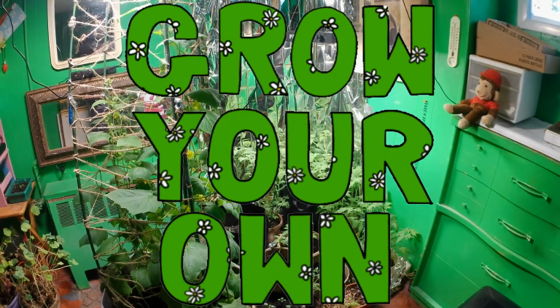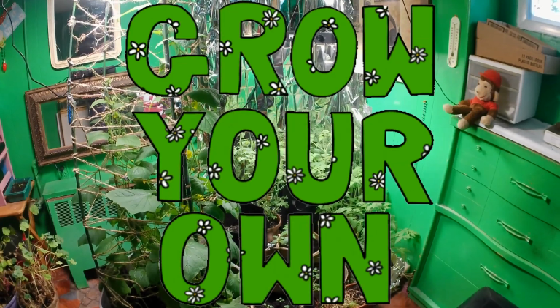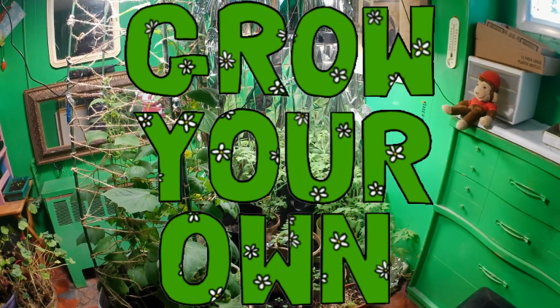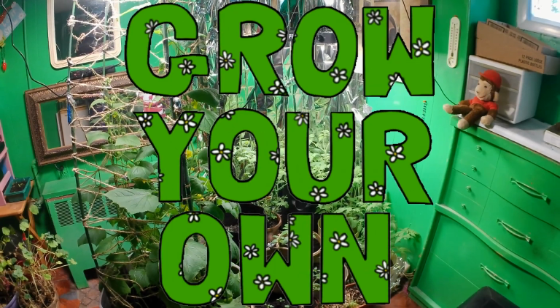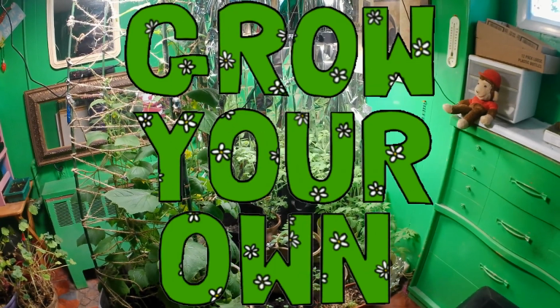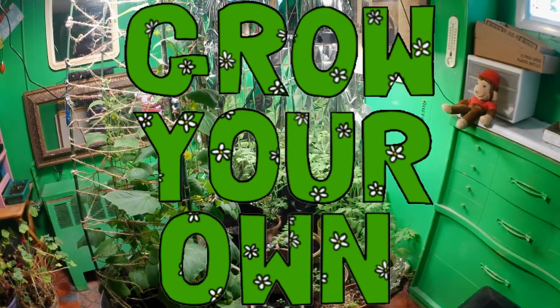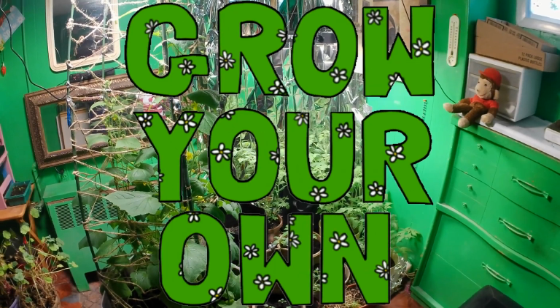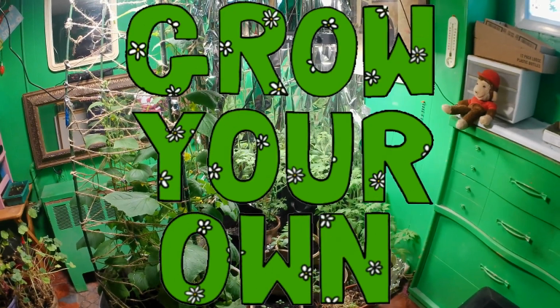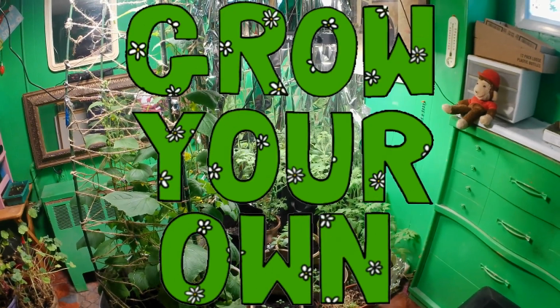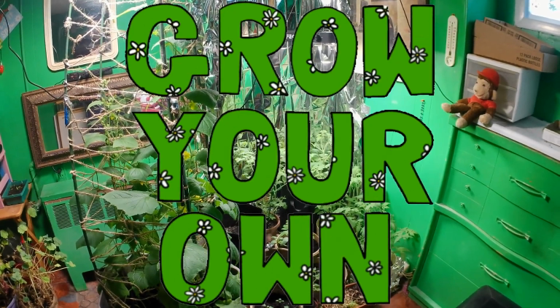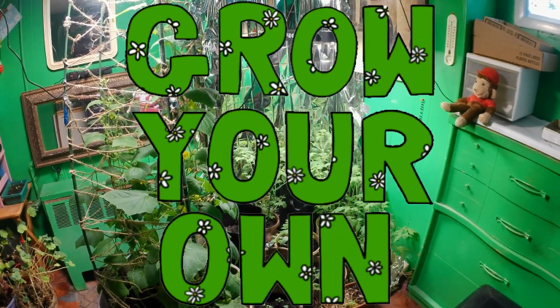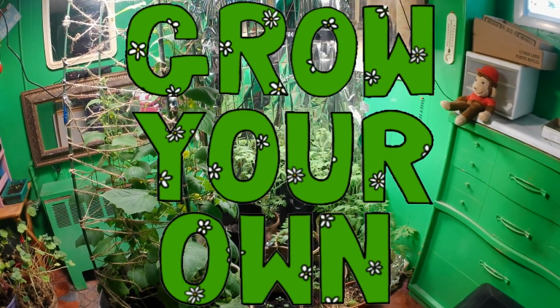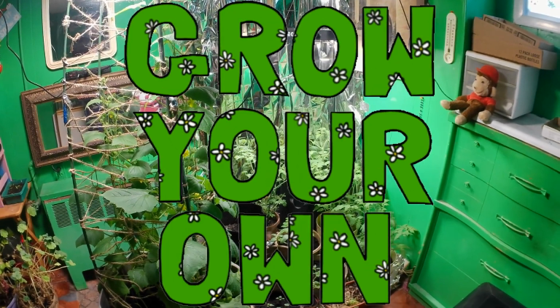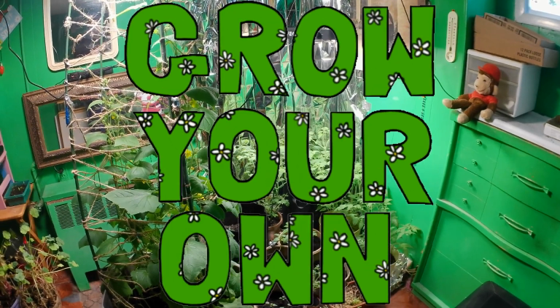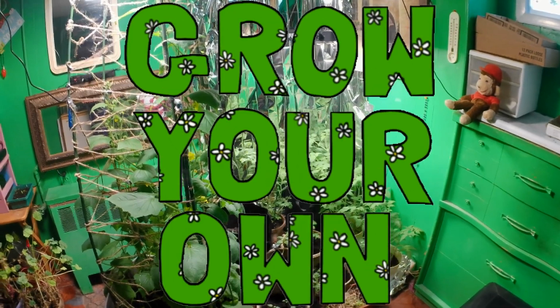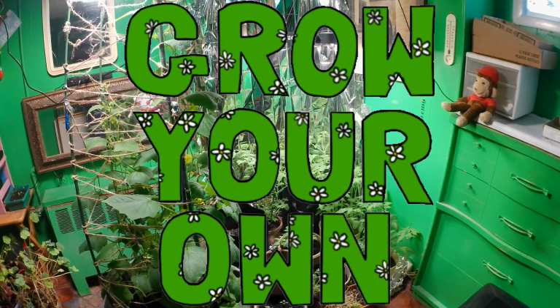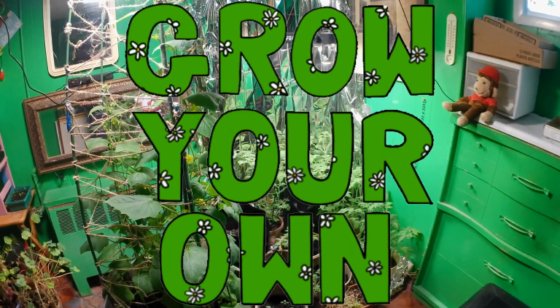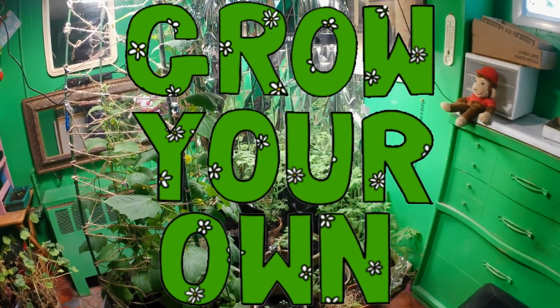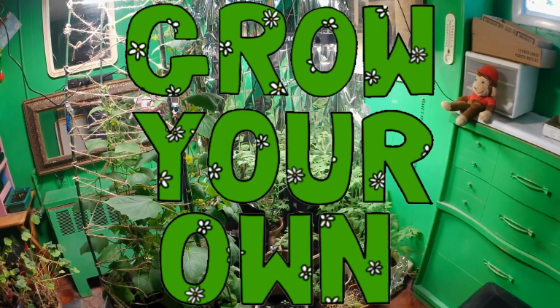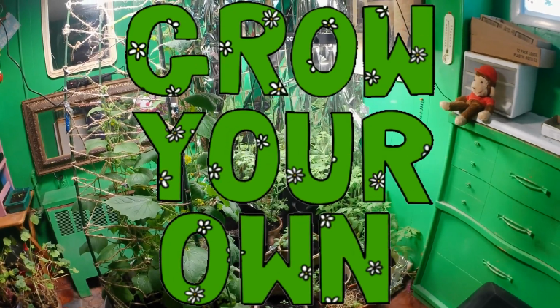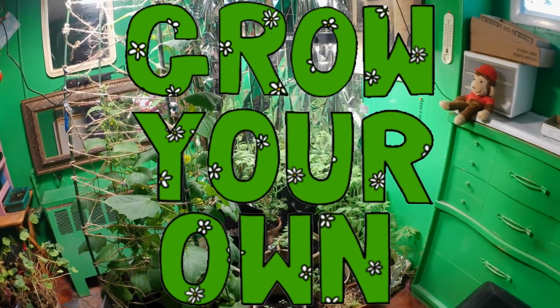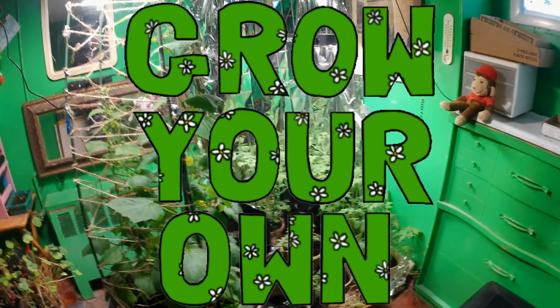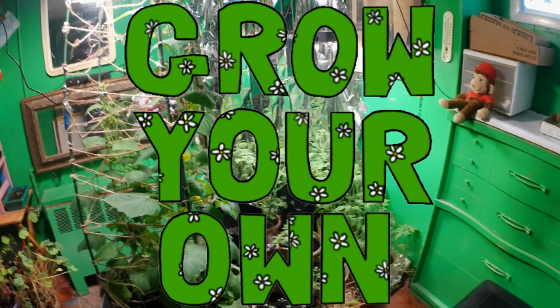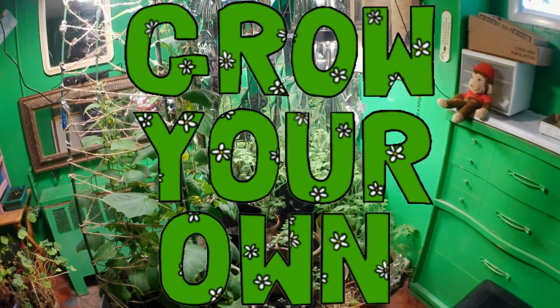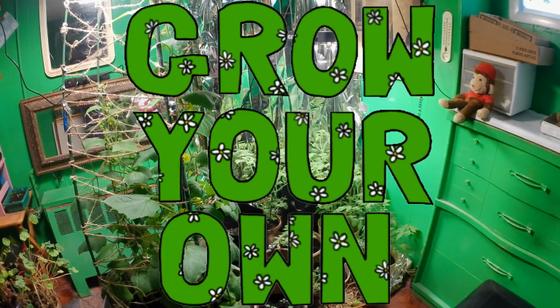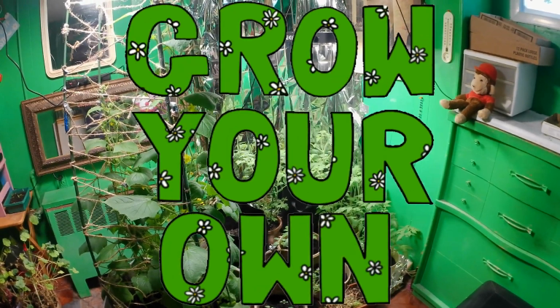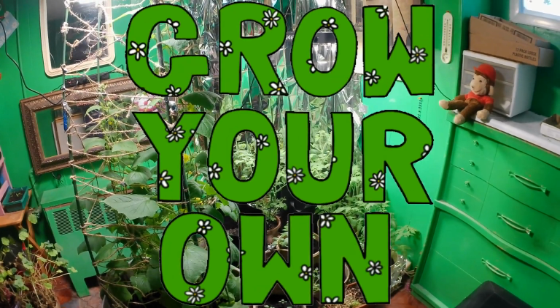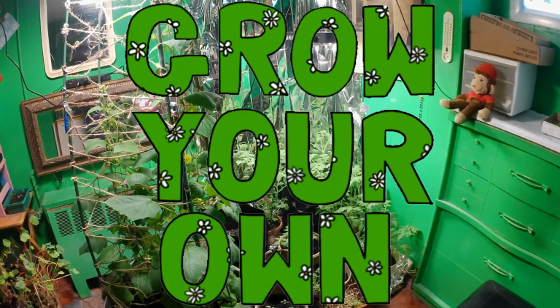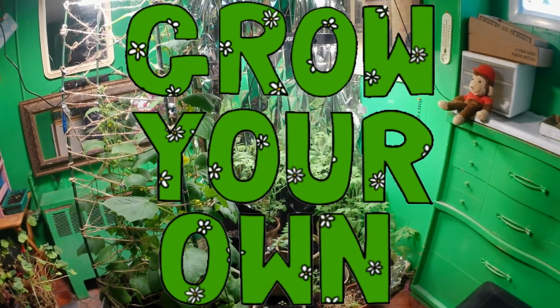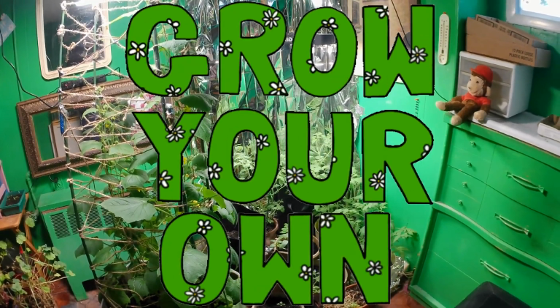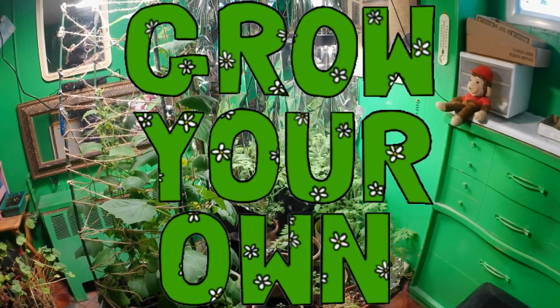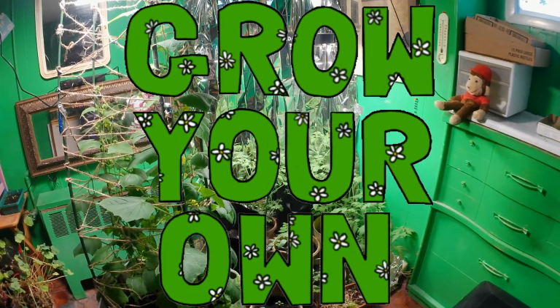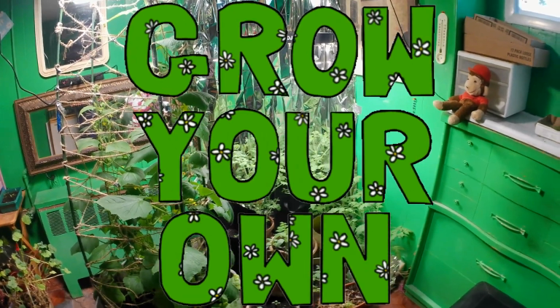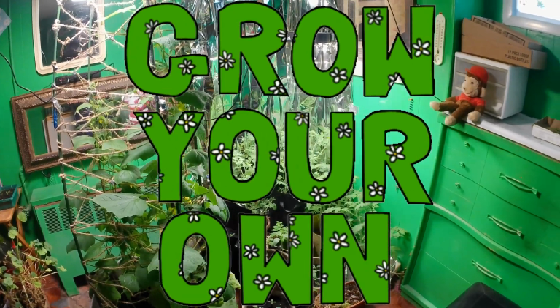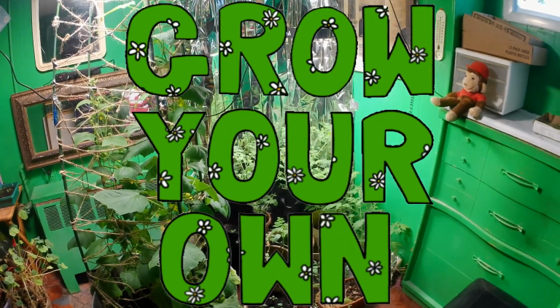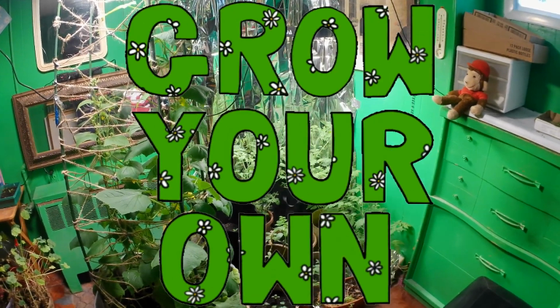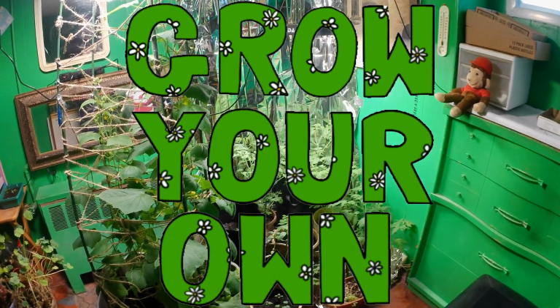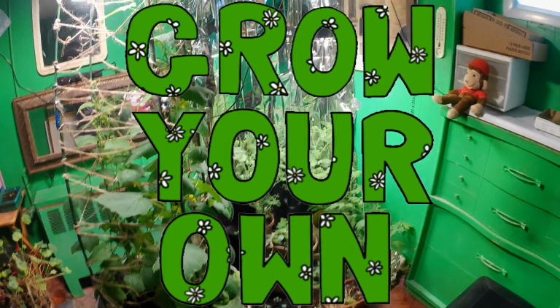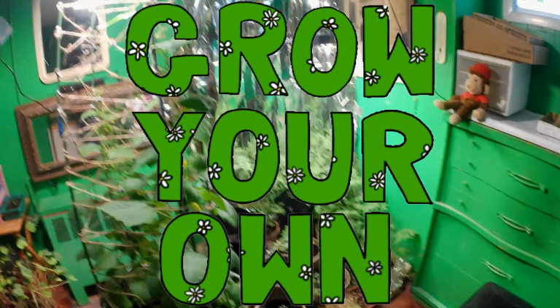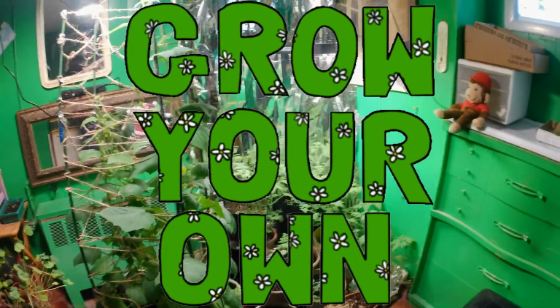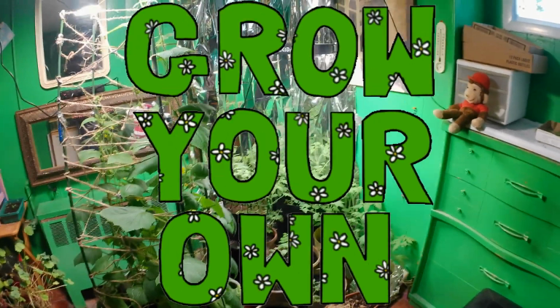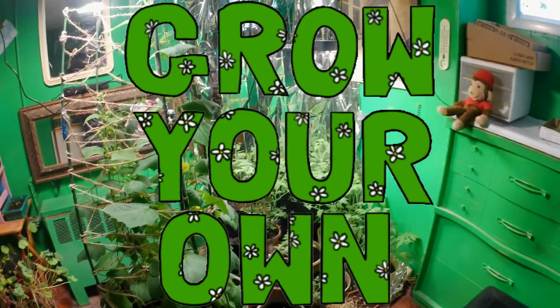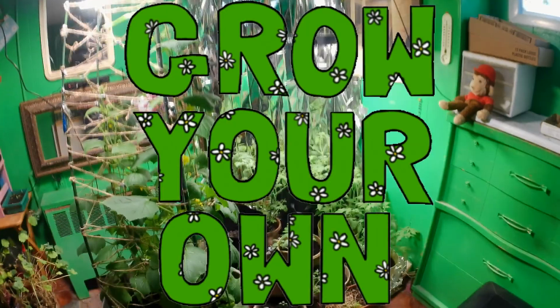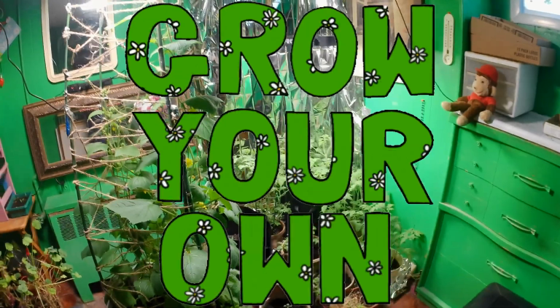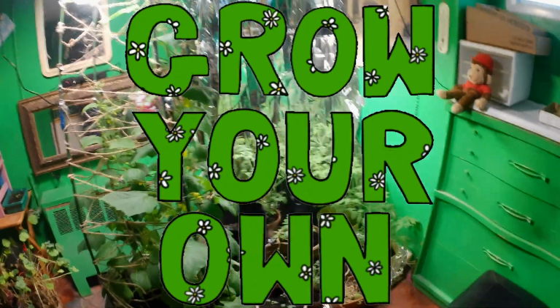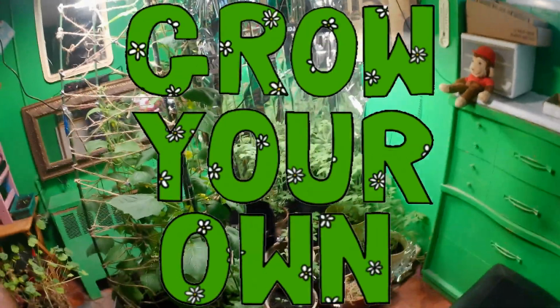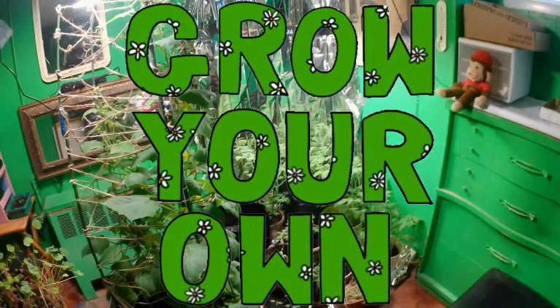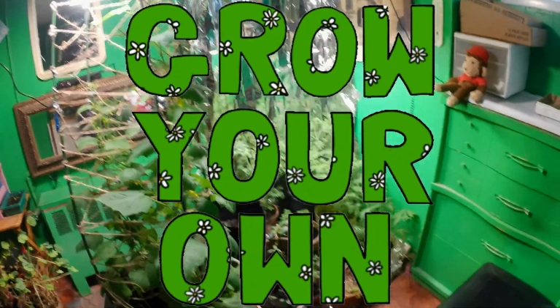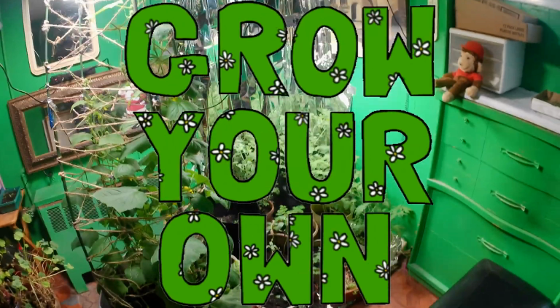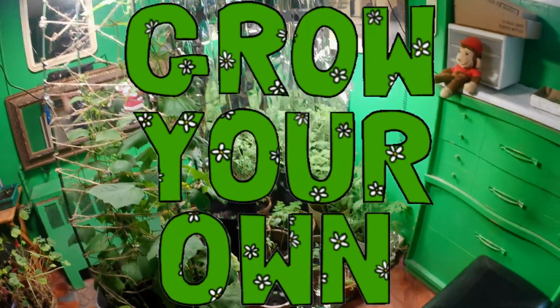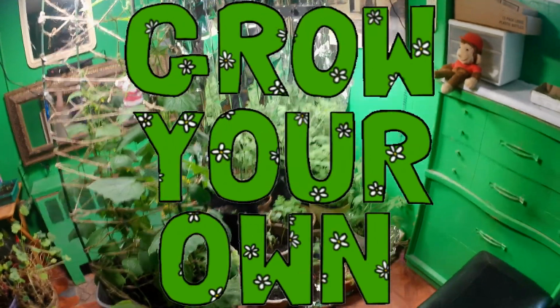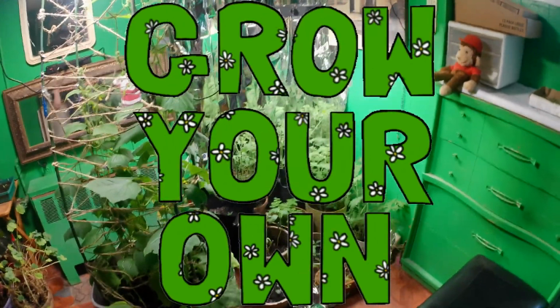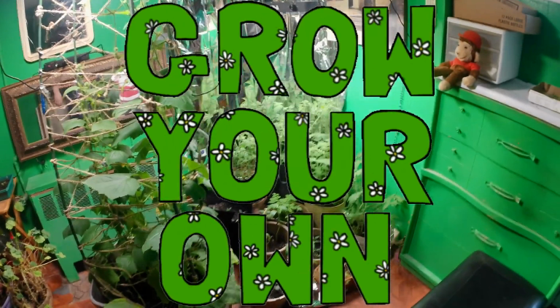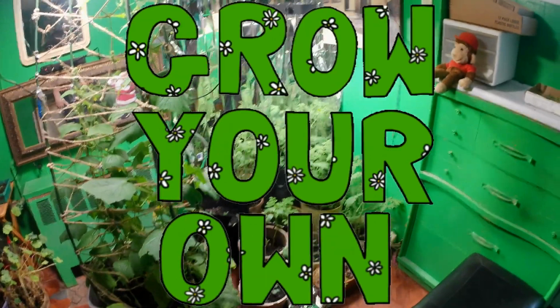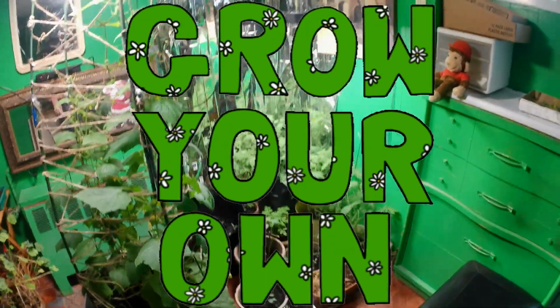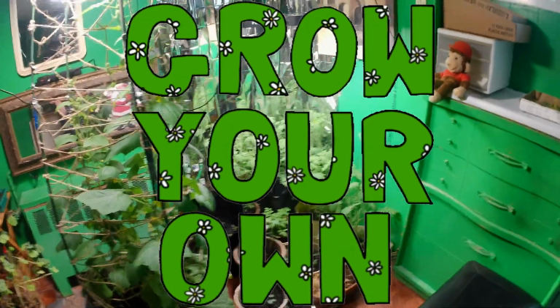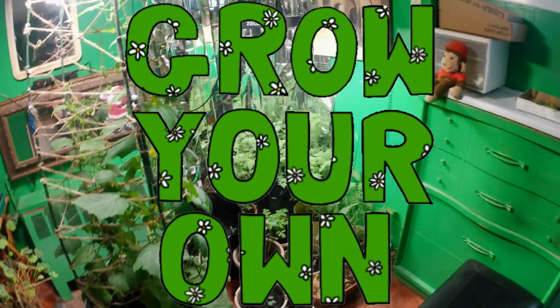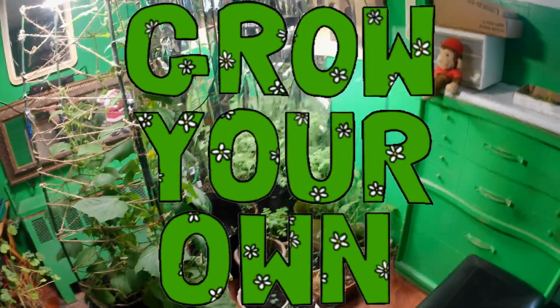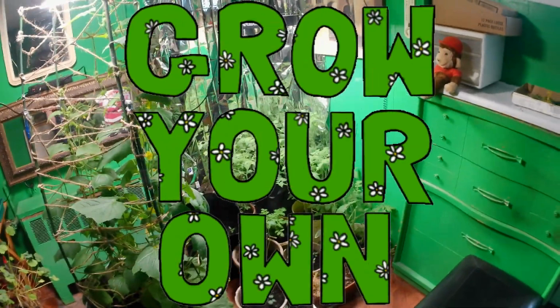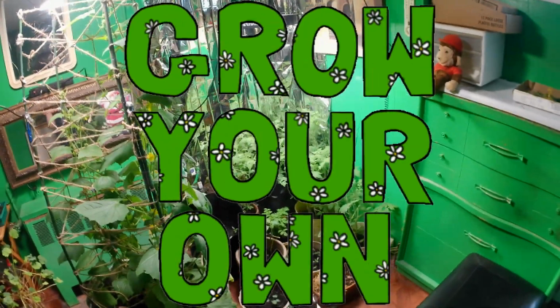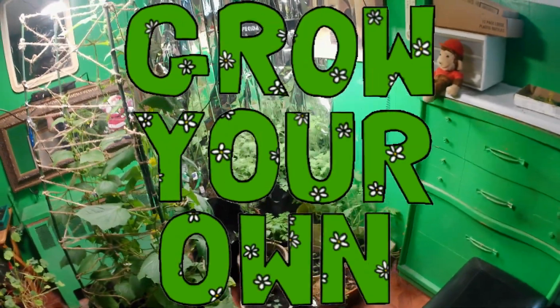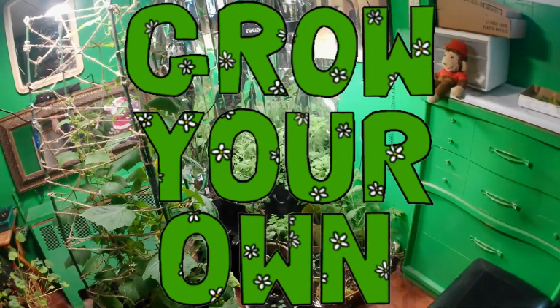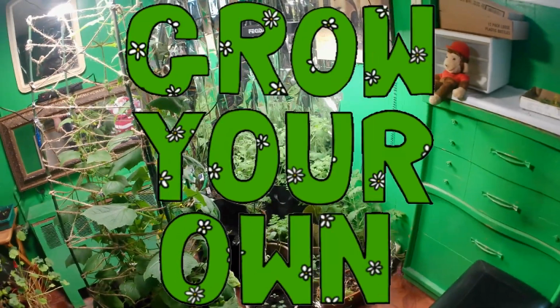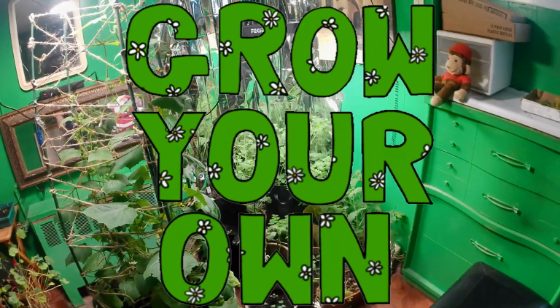Hey everybody, welcome to my channel. Kick back and relax and let's take a look at the garden.